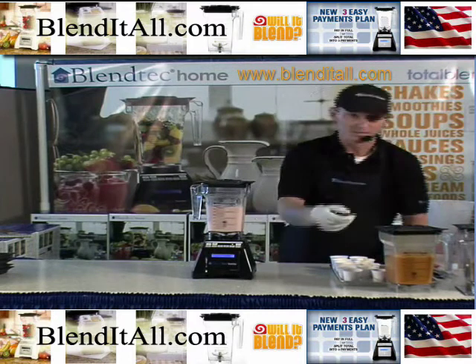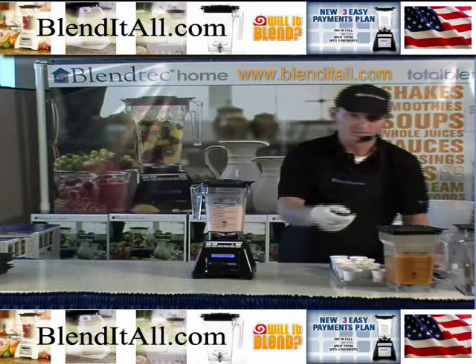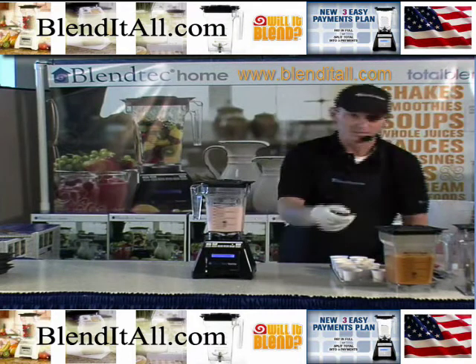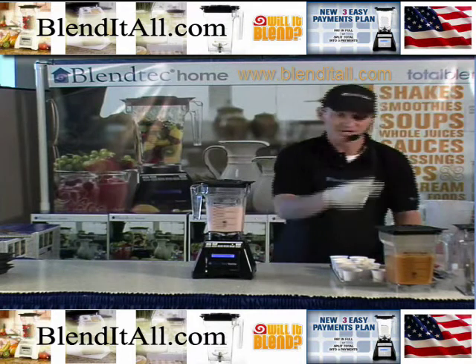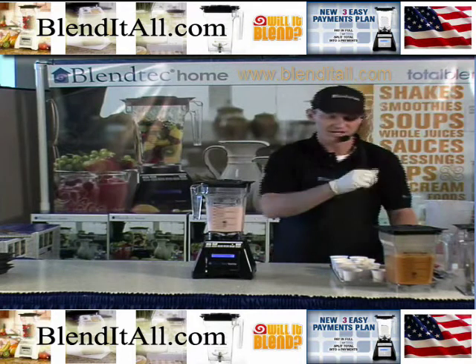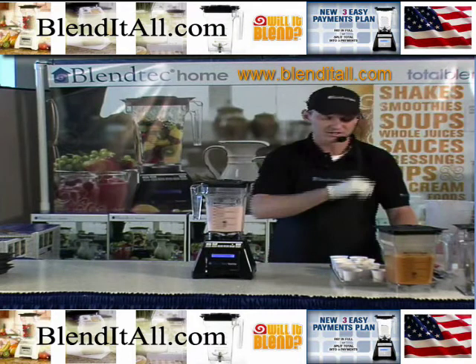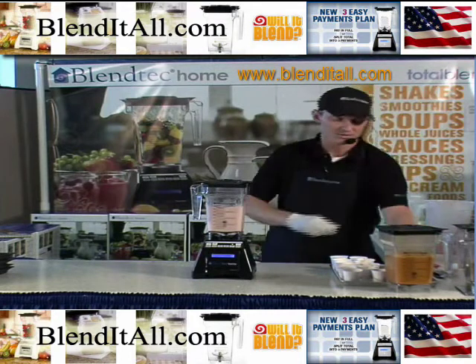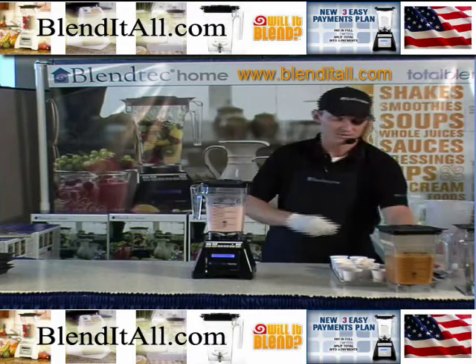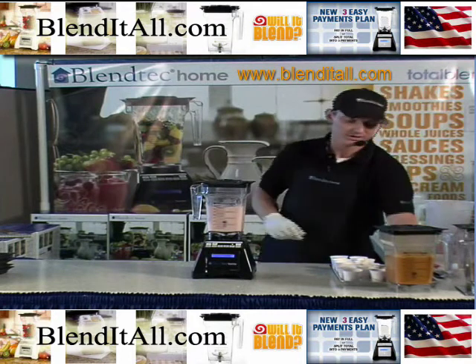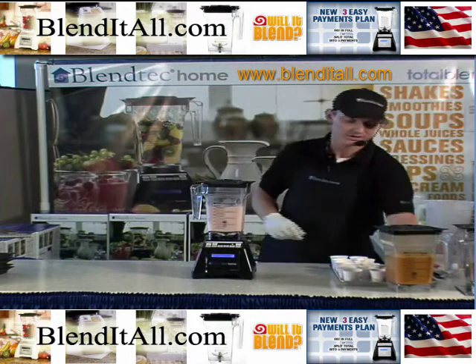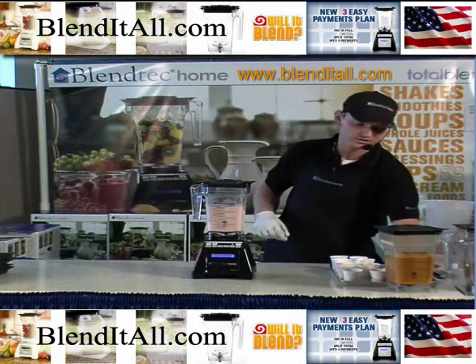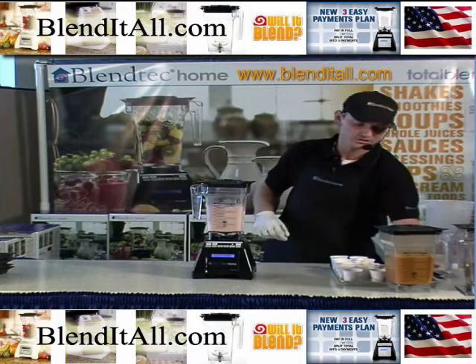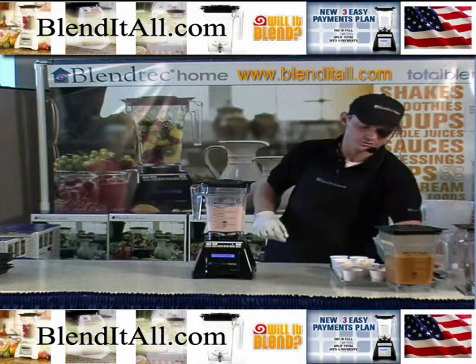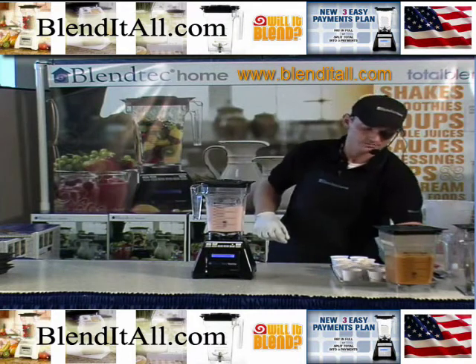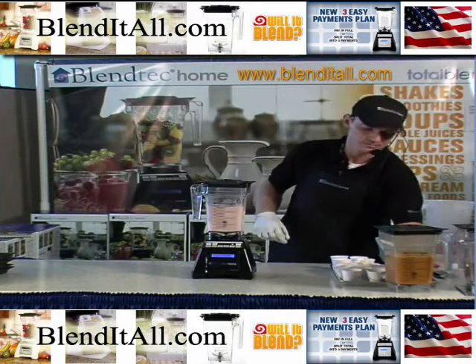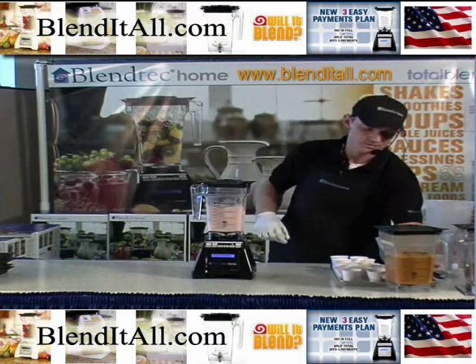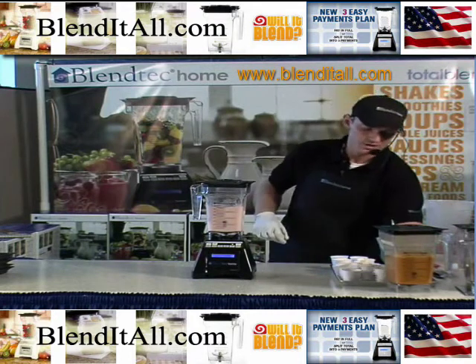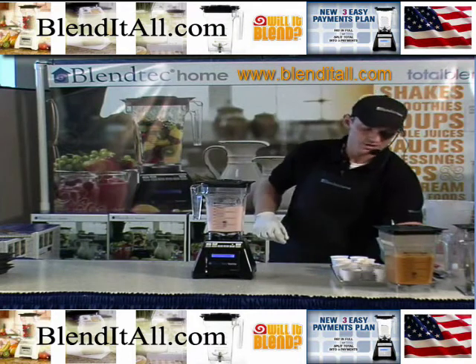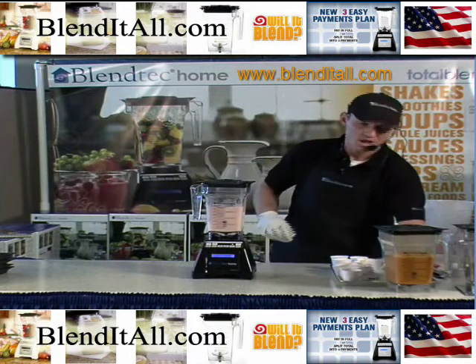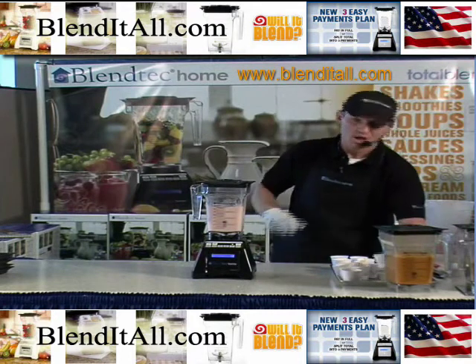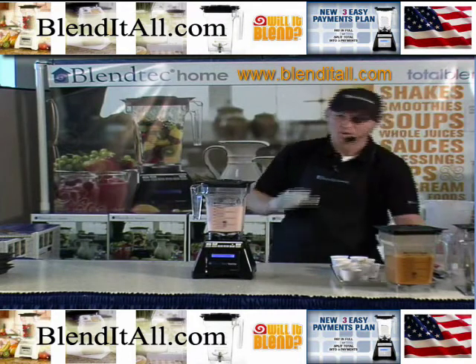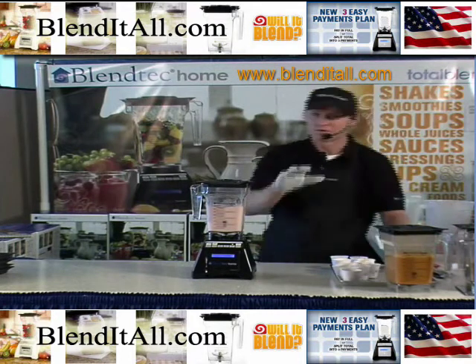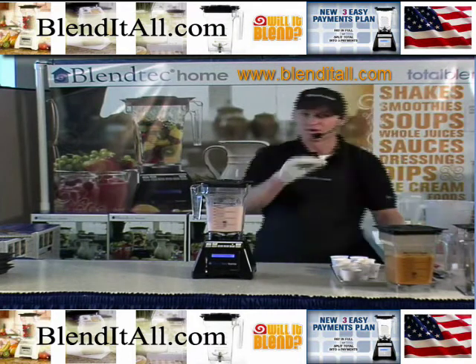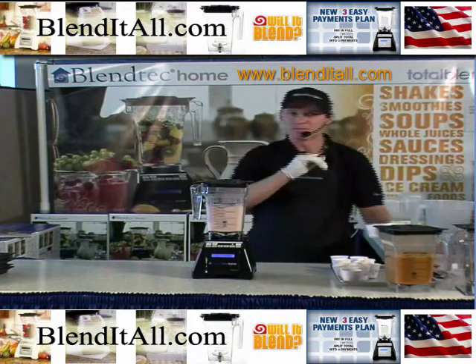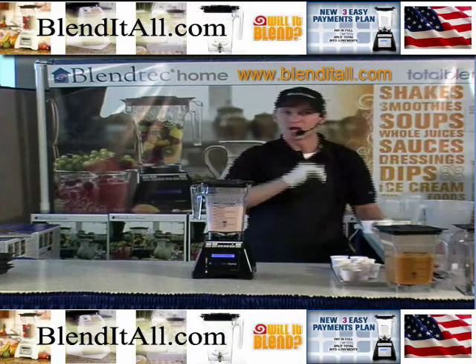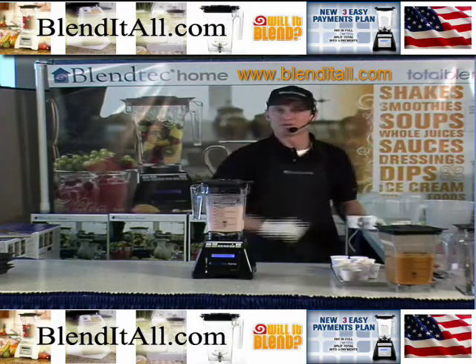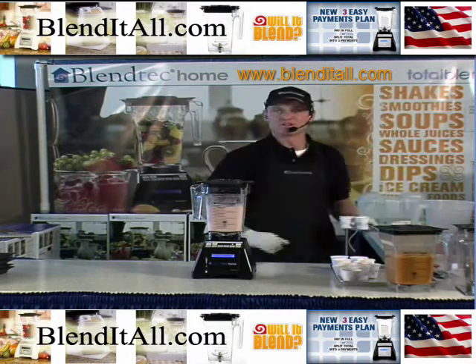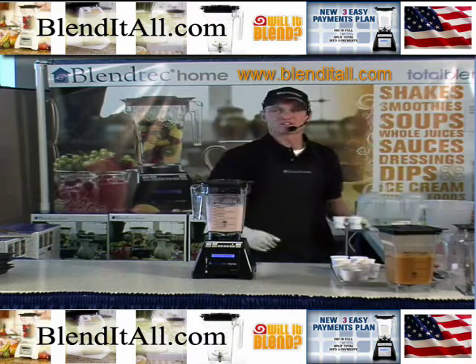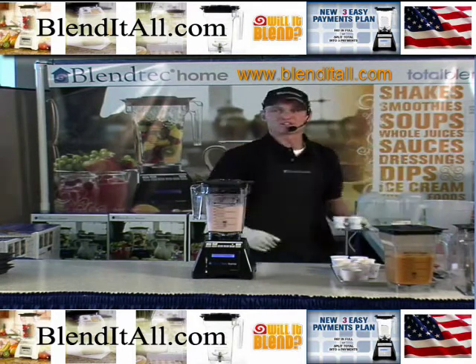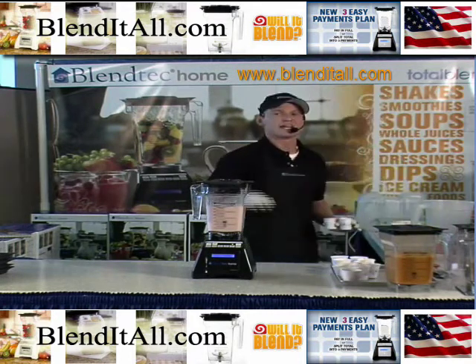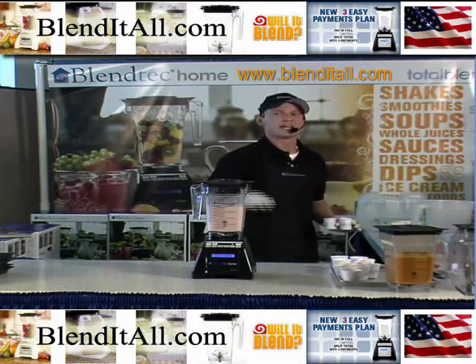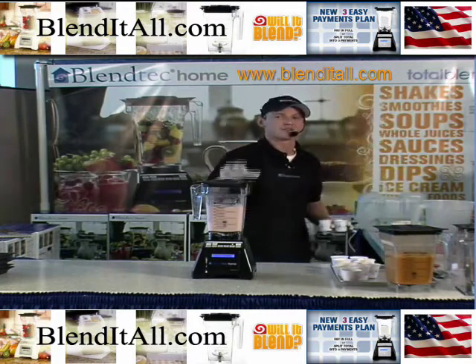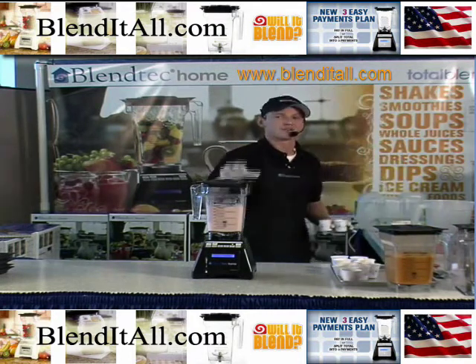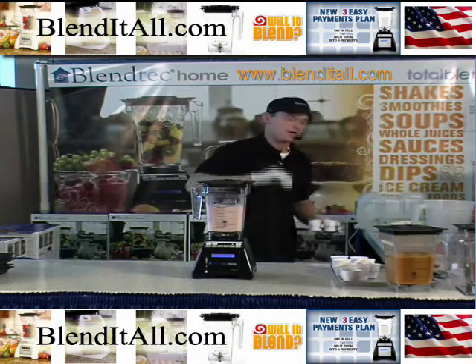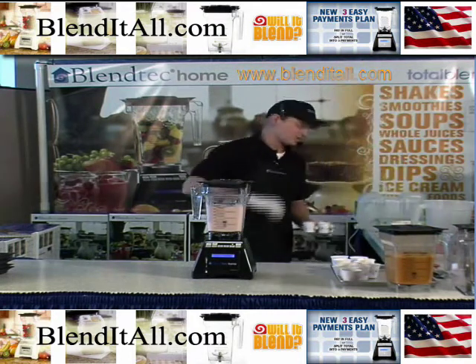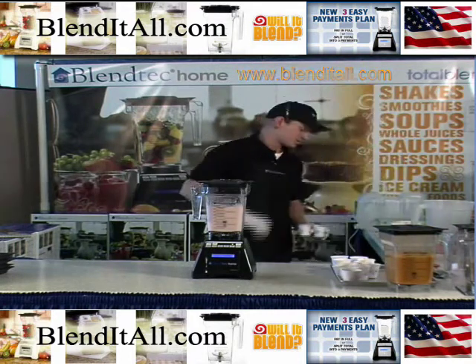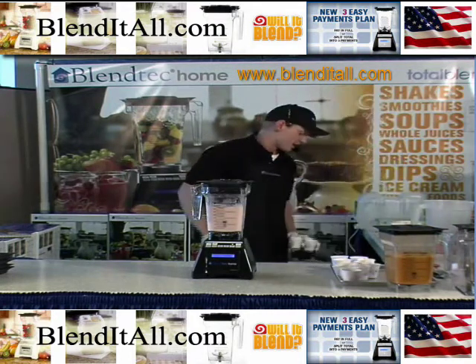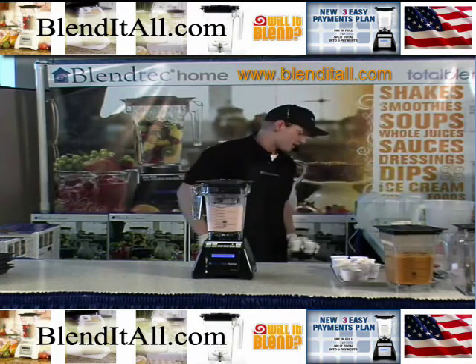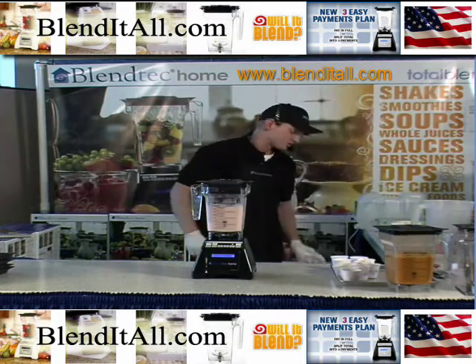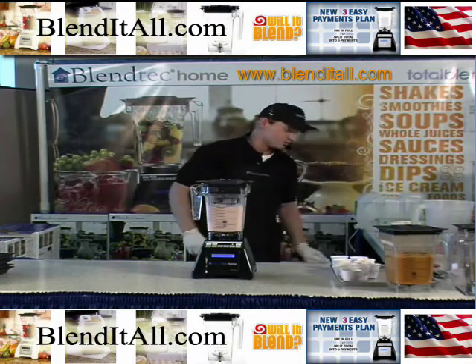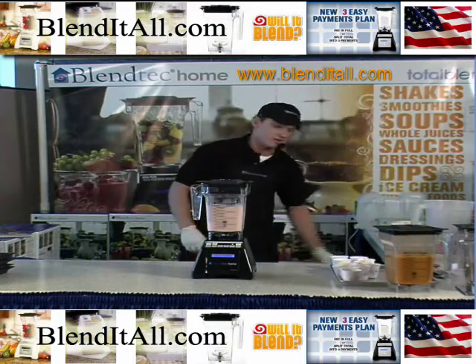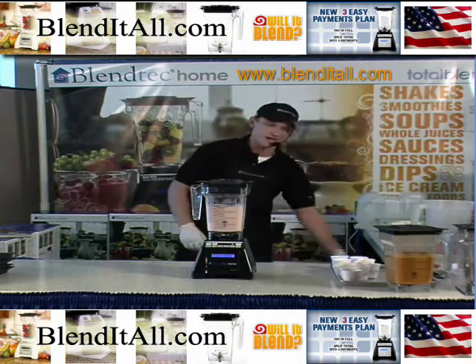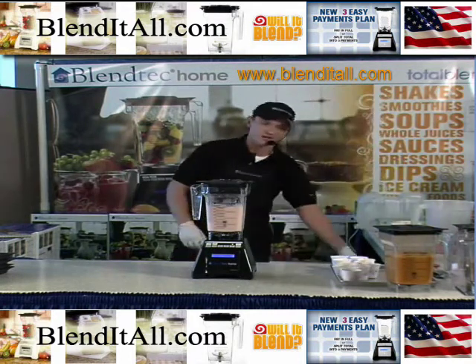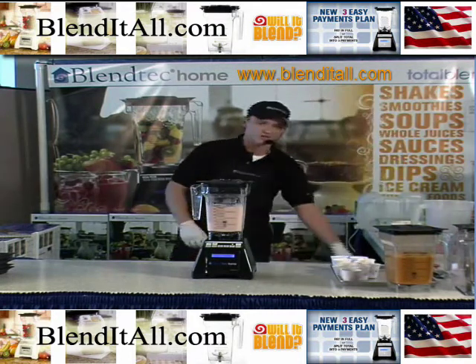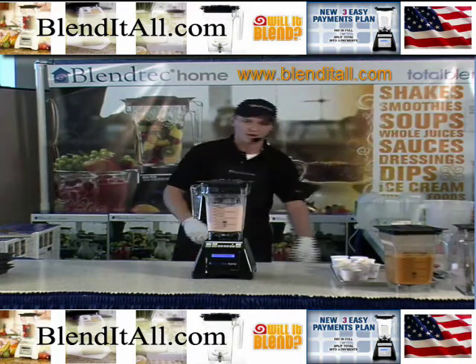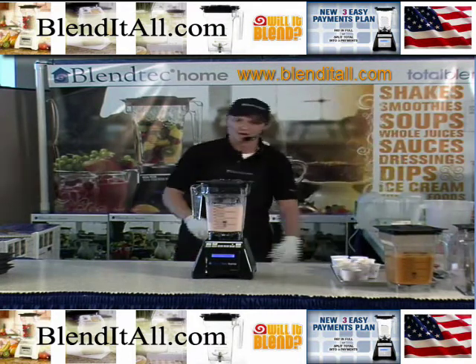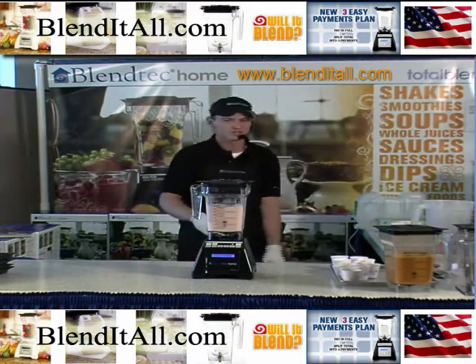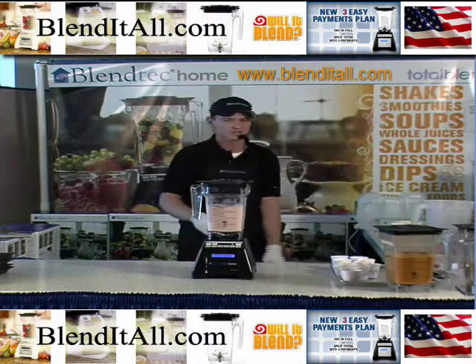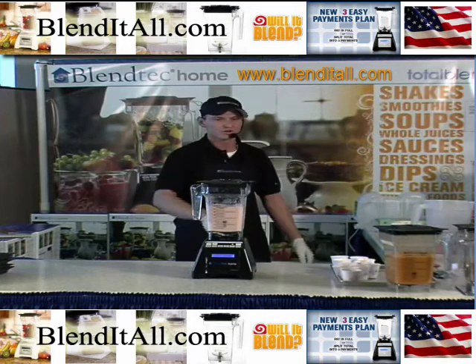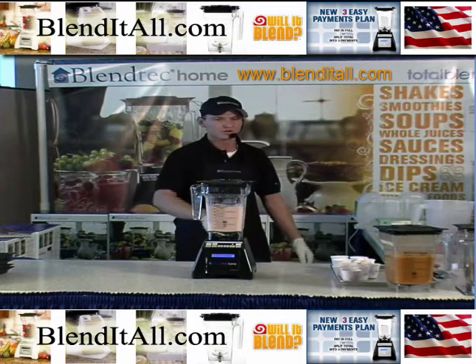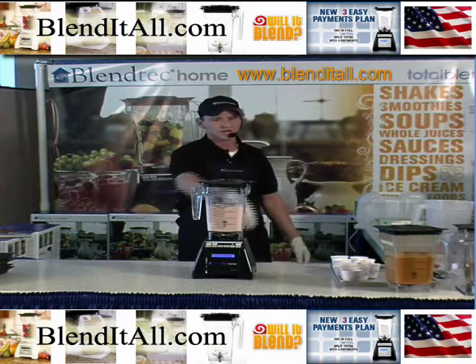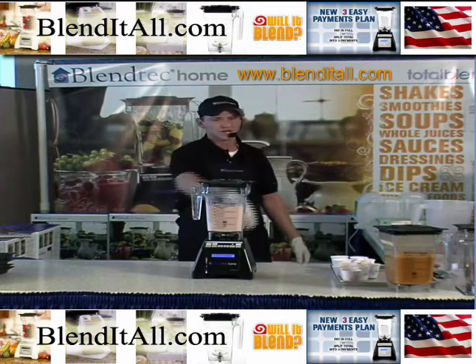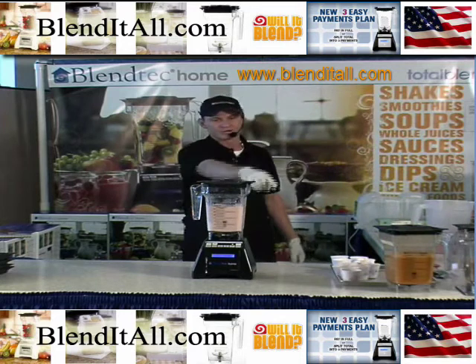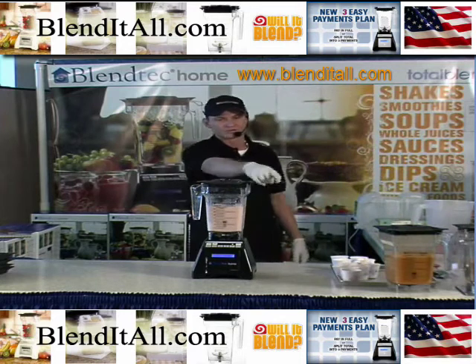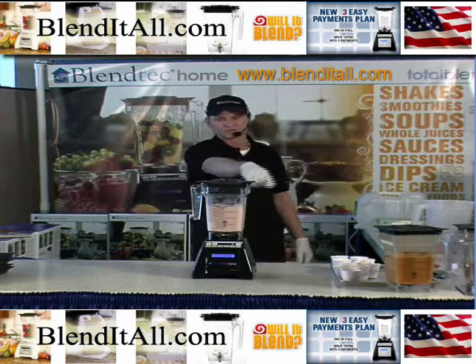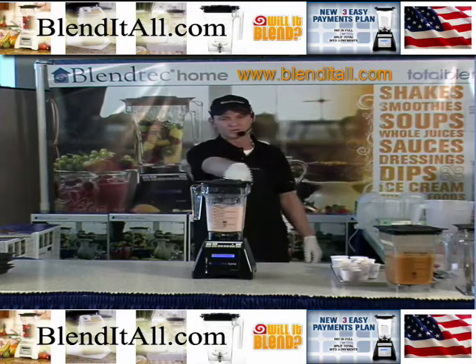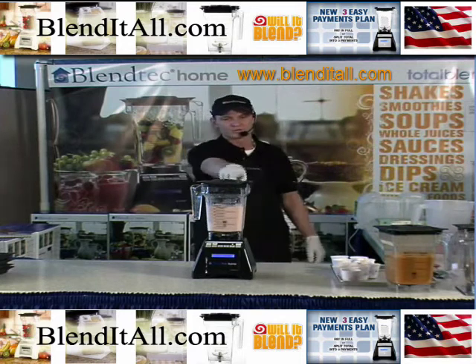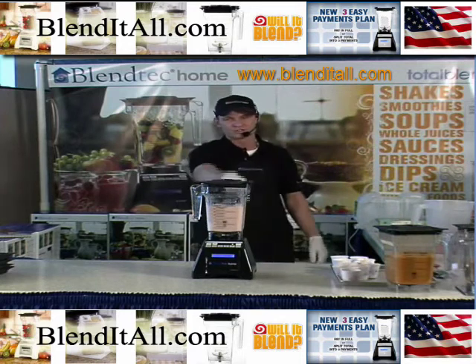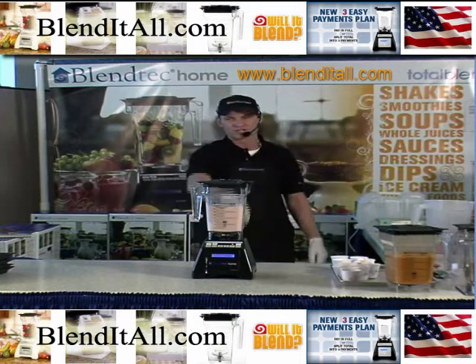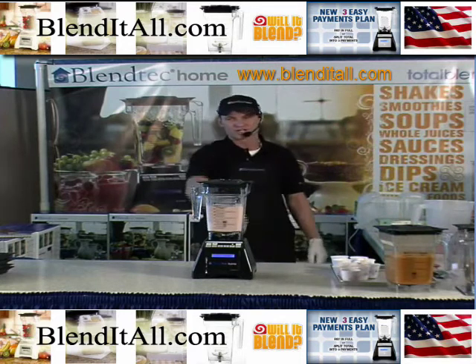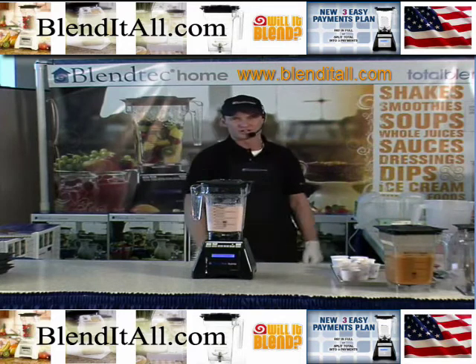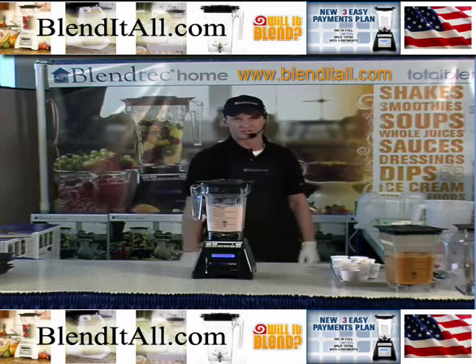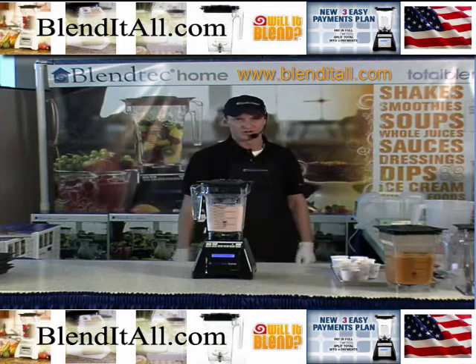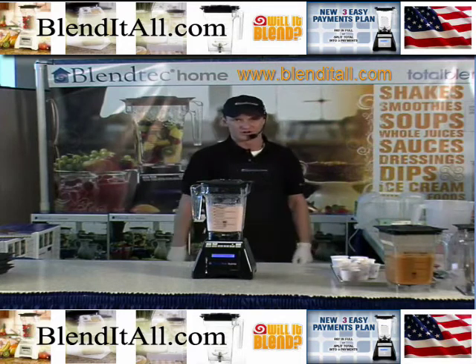I'm going to get you some of this soup. Remember, this is like grandma's house — whoever doesn't try out their soup doesn't get dessert.